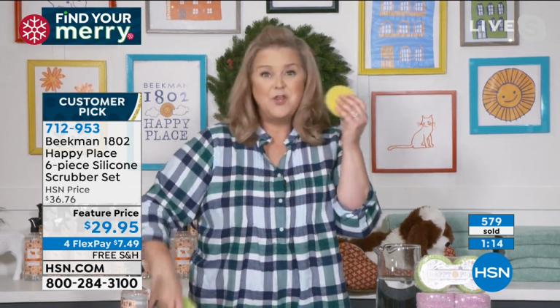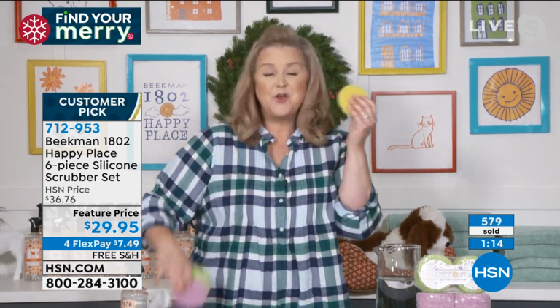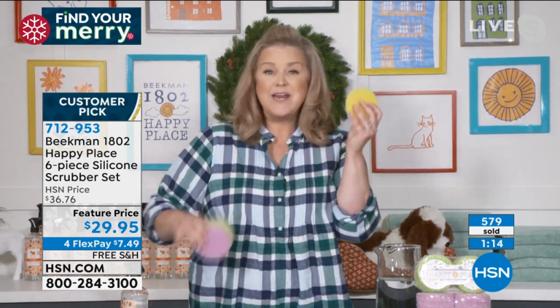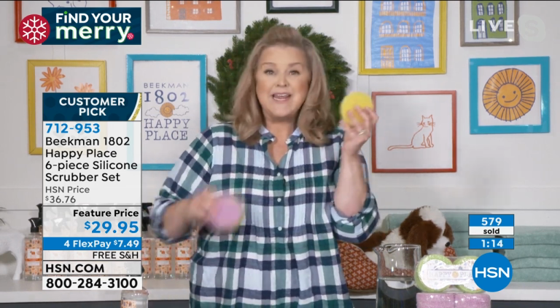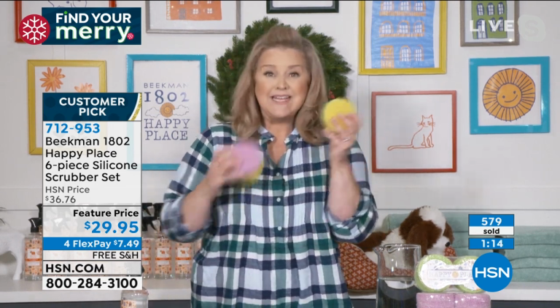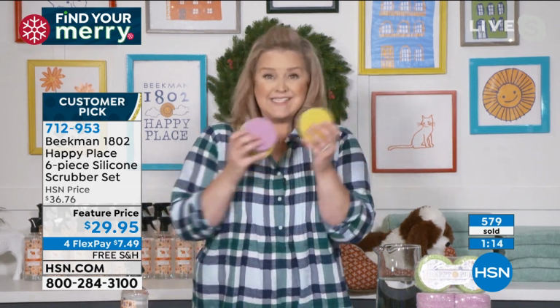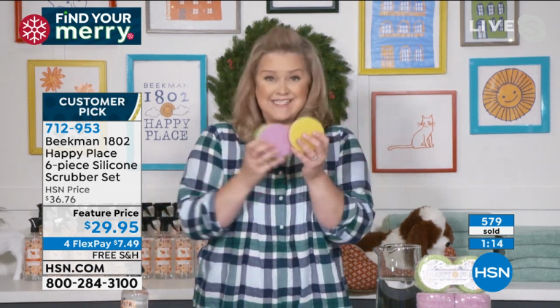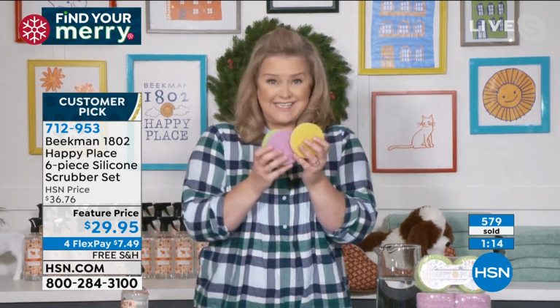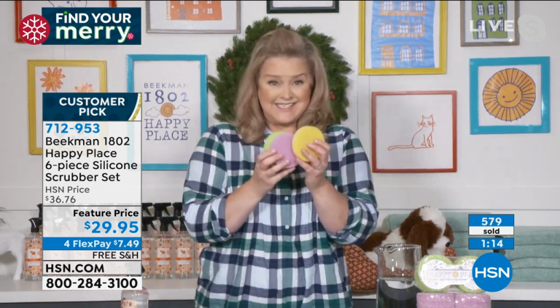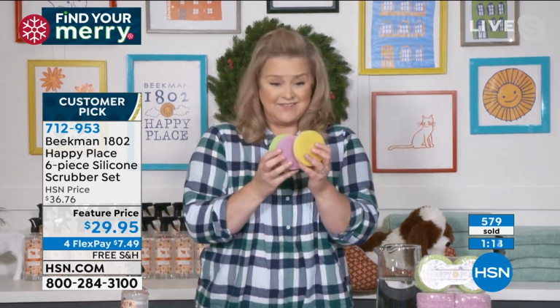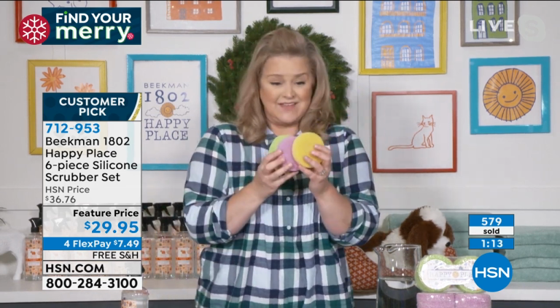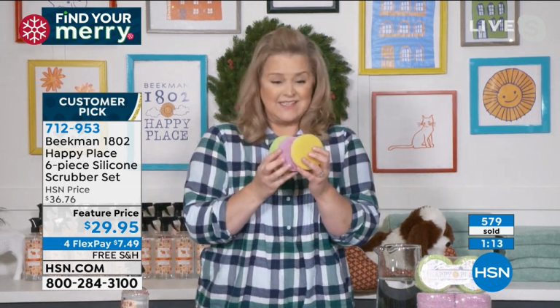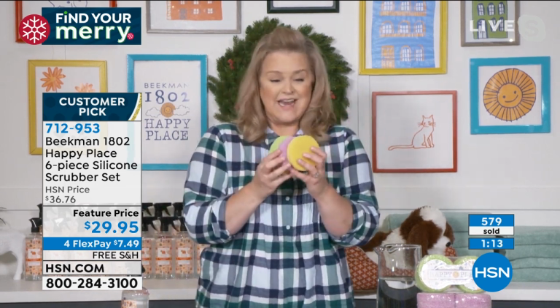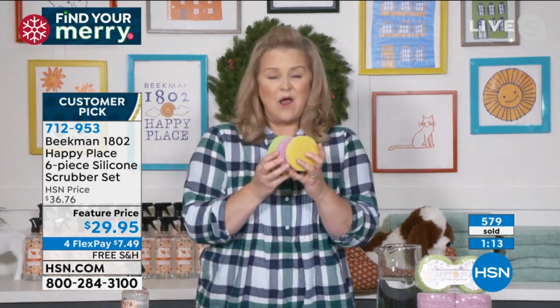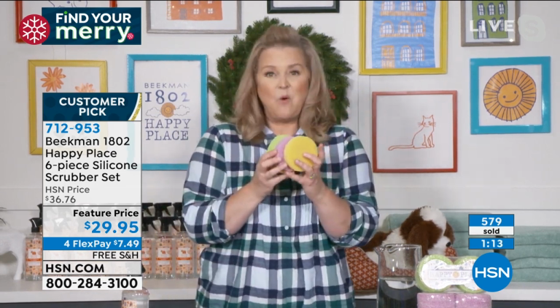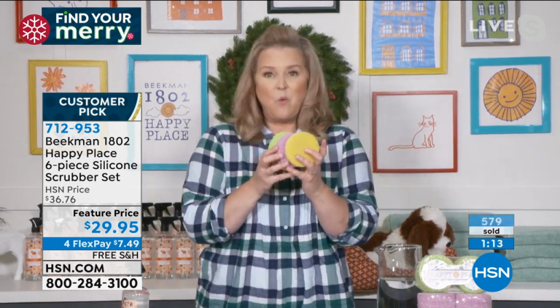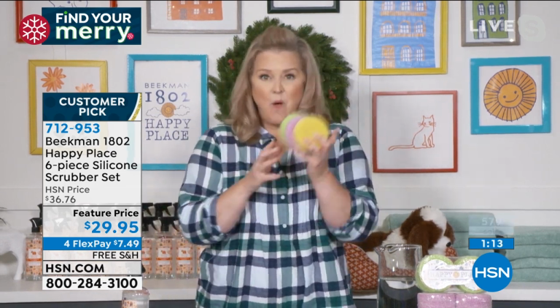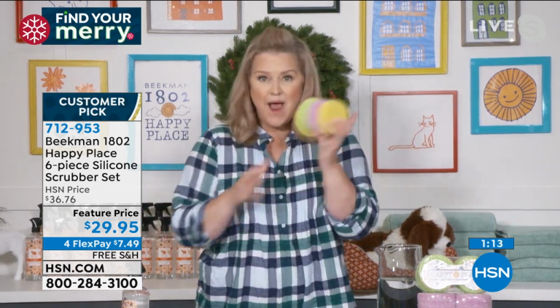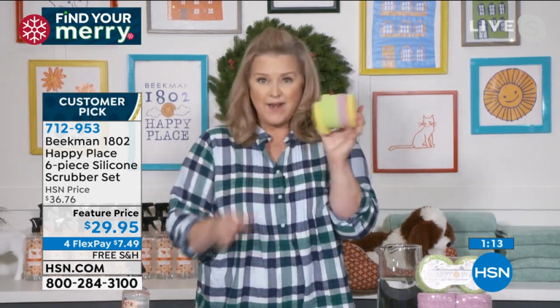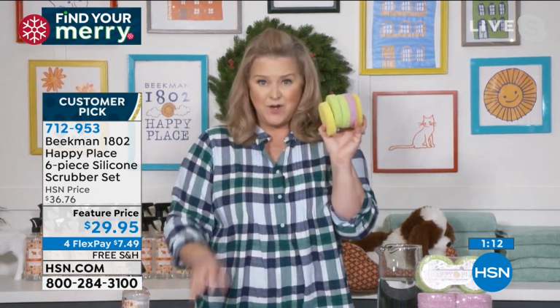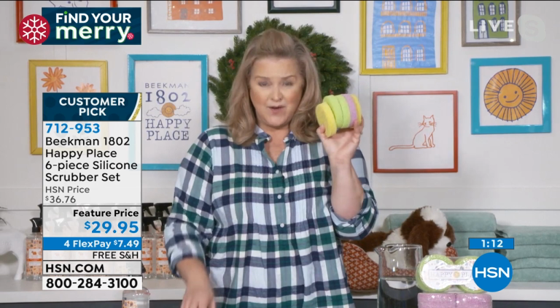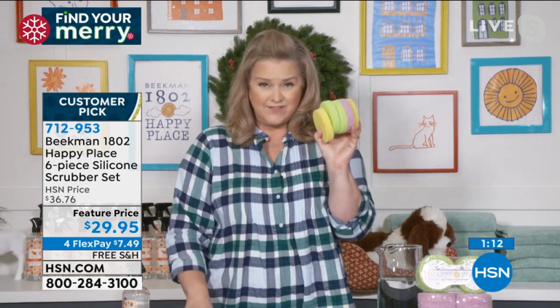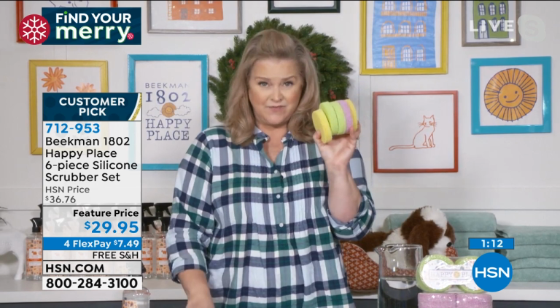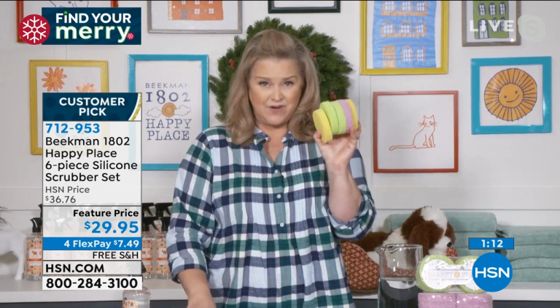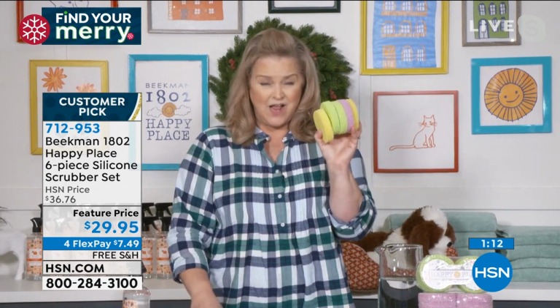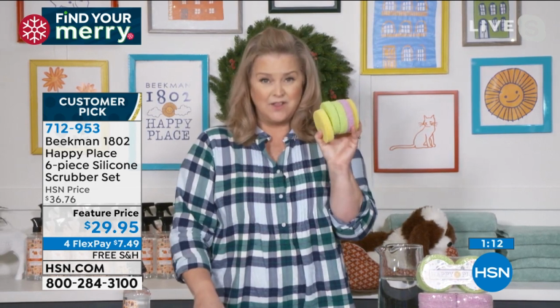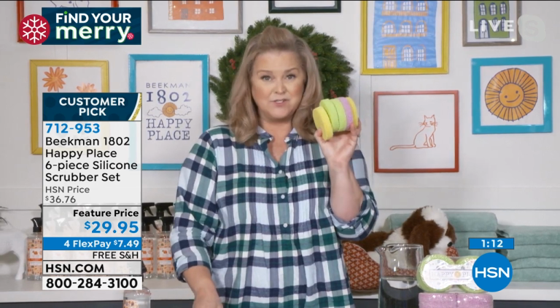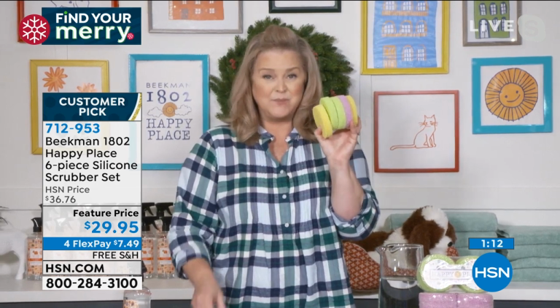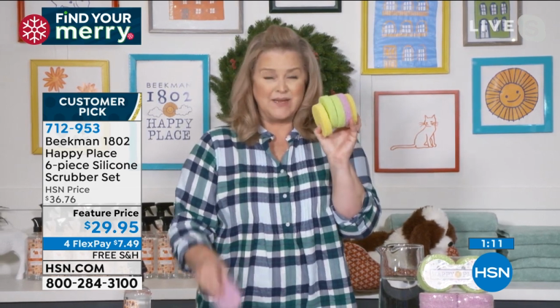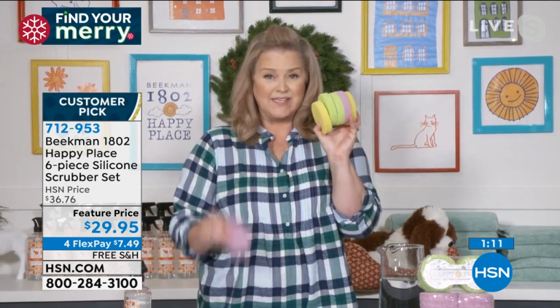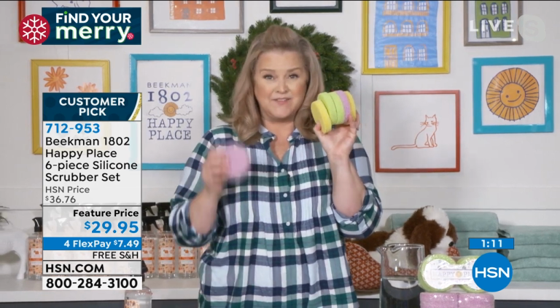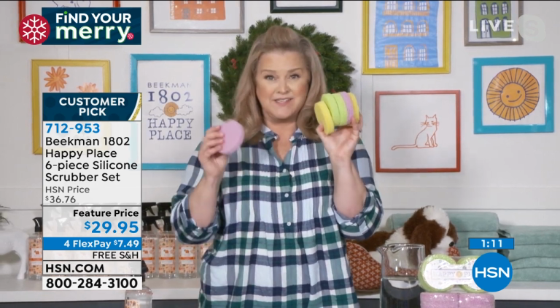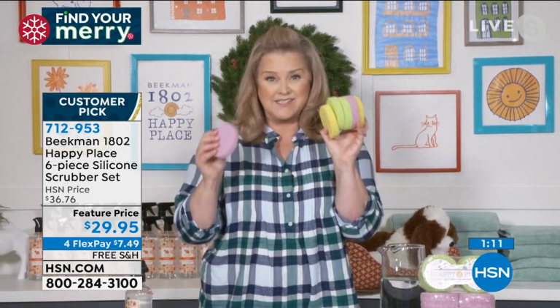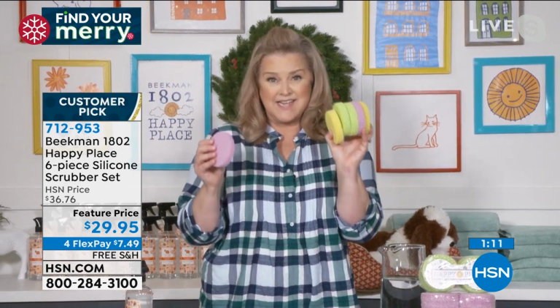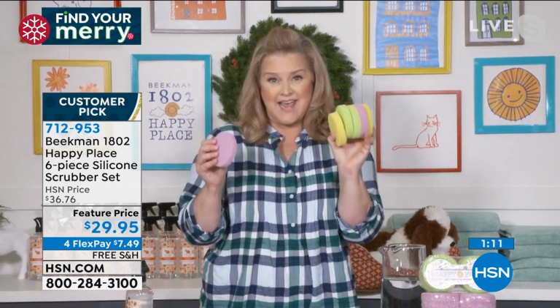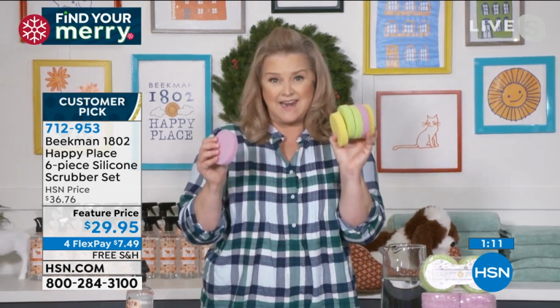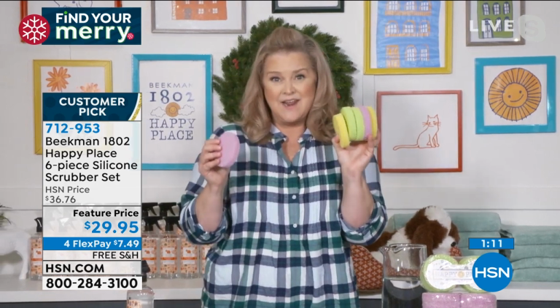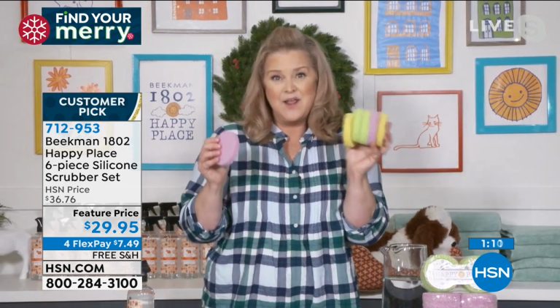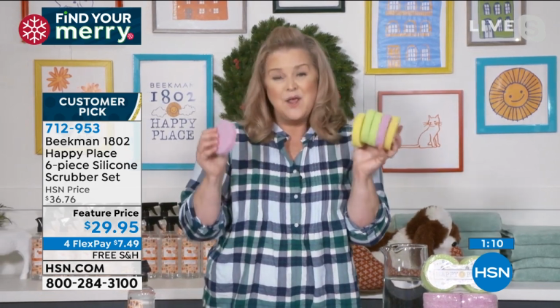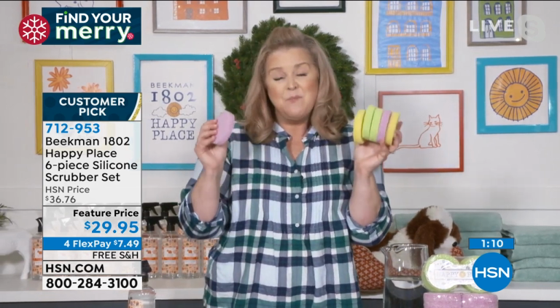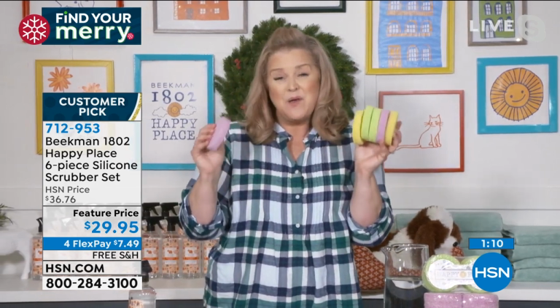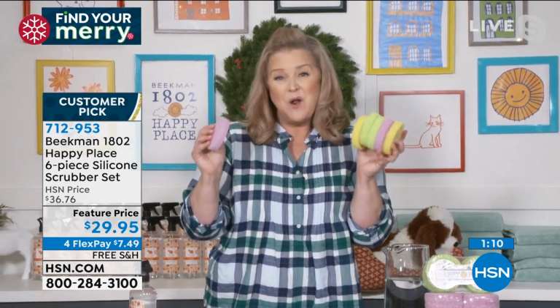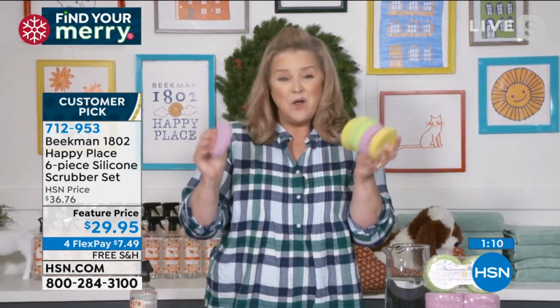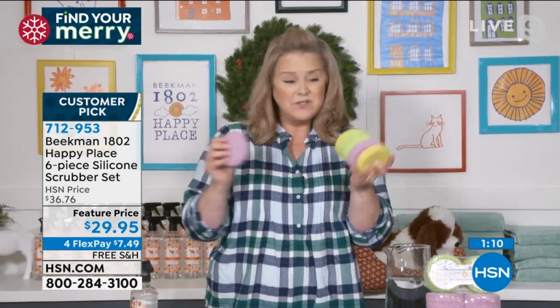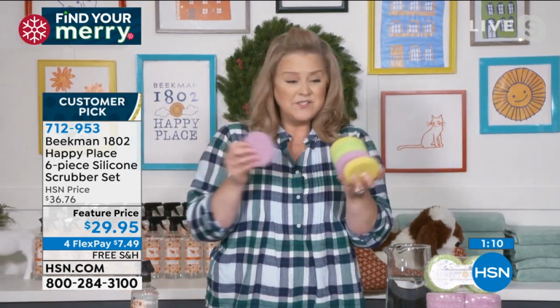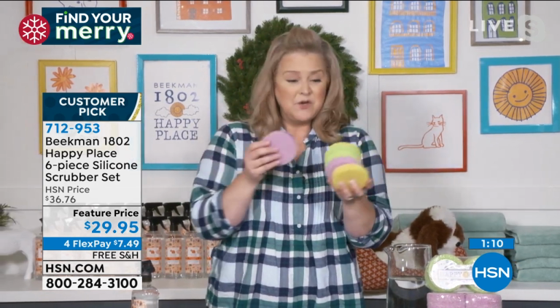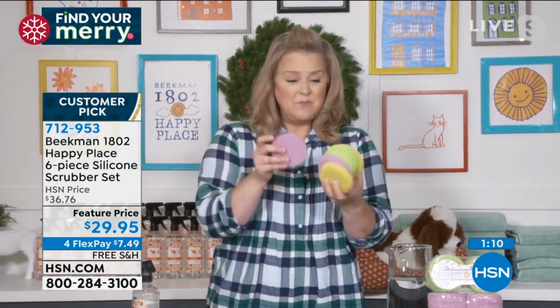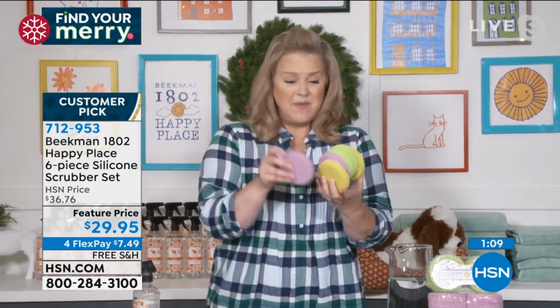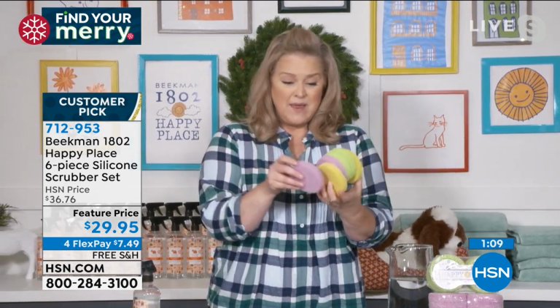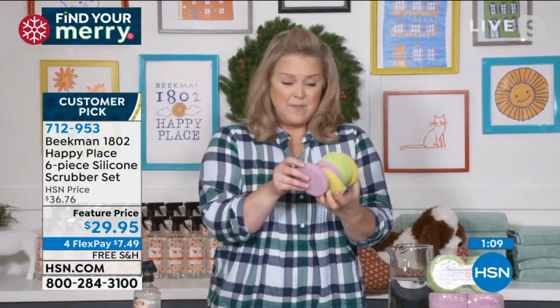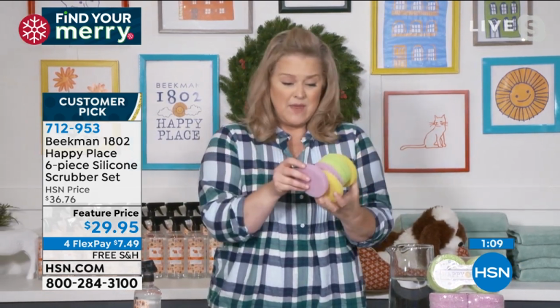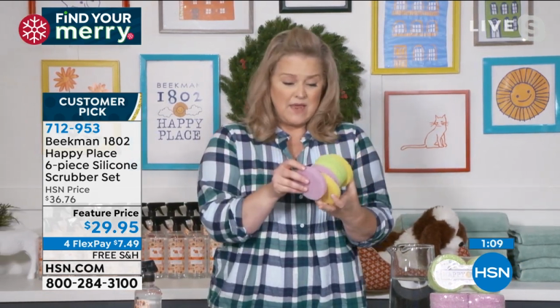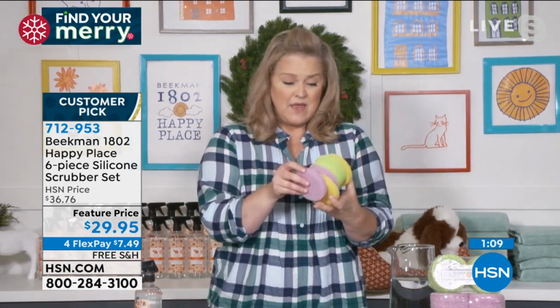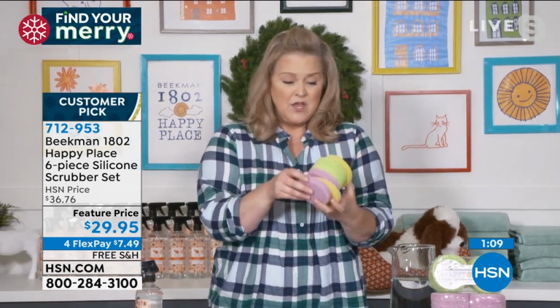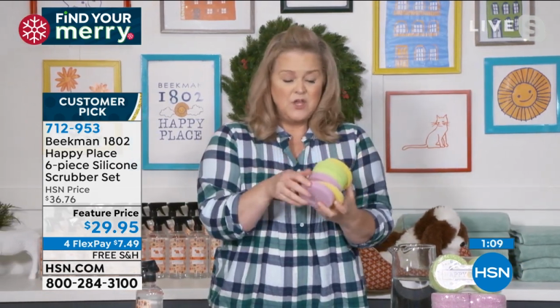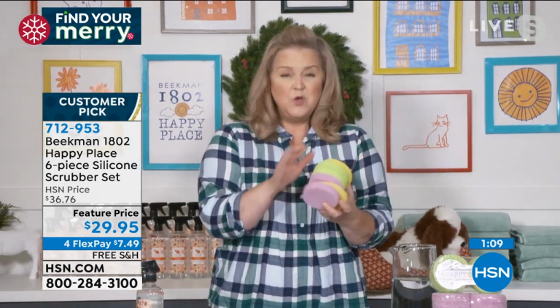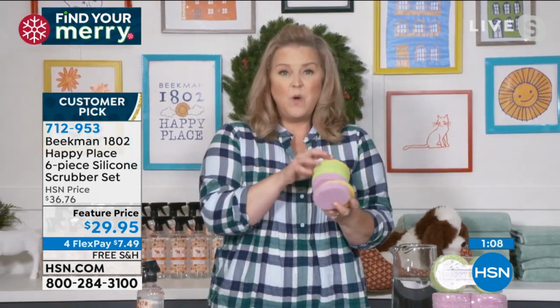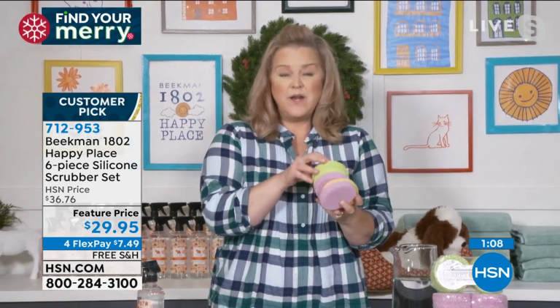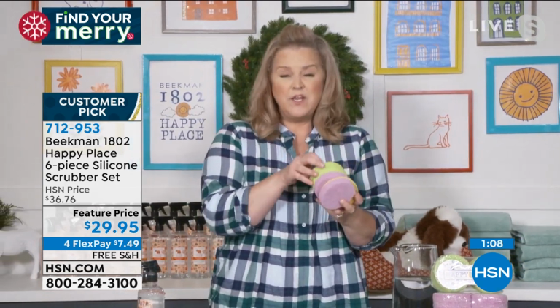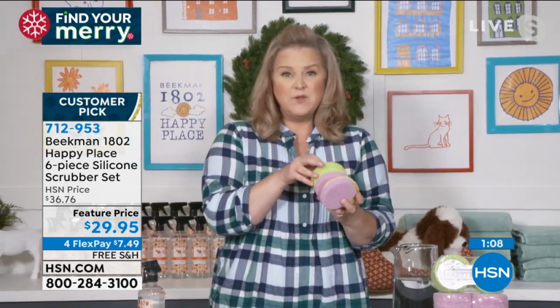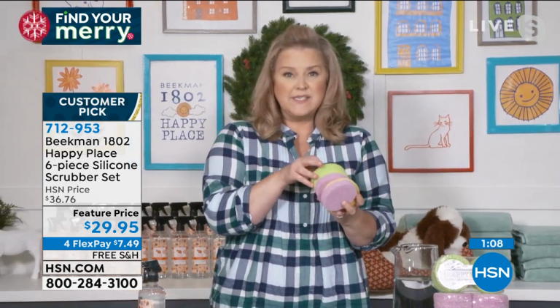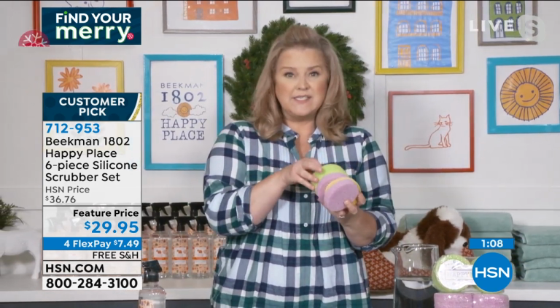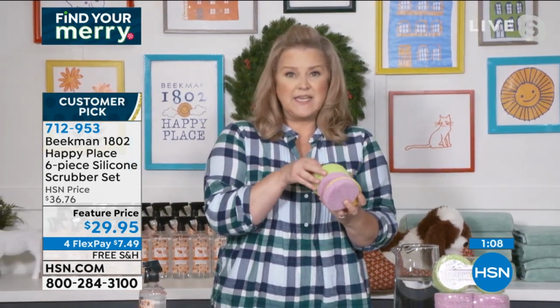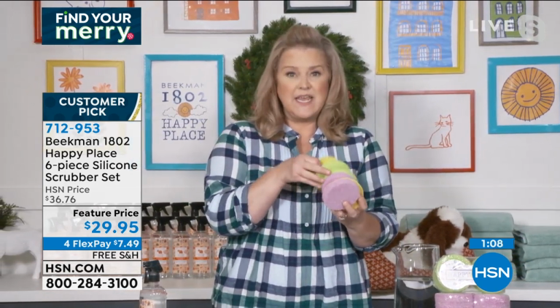You're going to get six of these. Why do you have different colors? Because of the scent. But also maybe you want to use this one for produce and a different one for pots and pans.